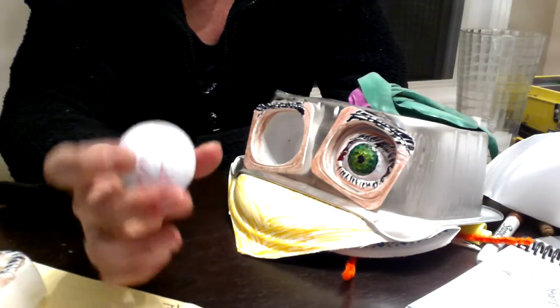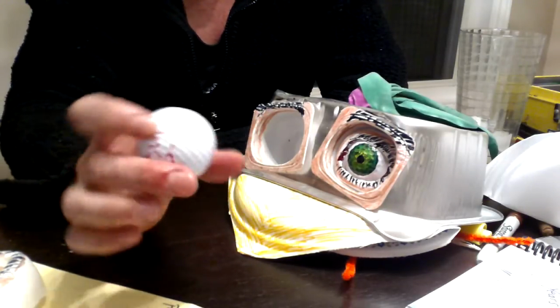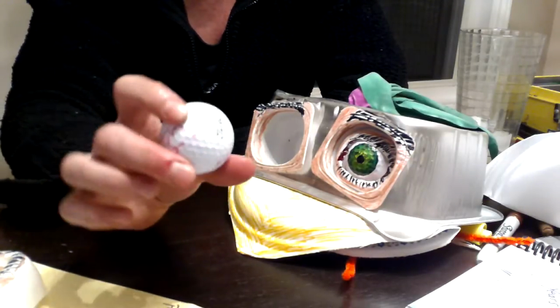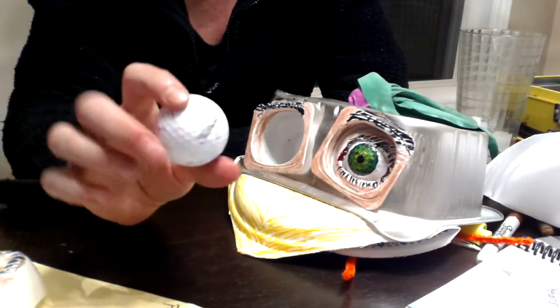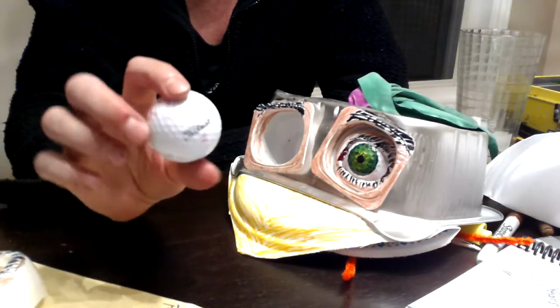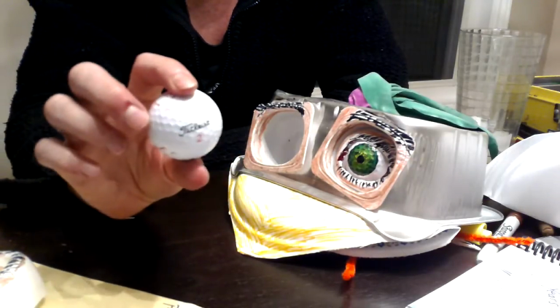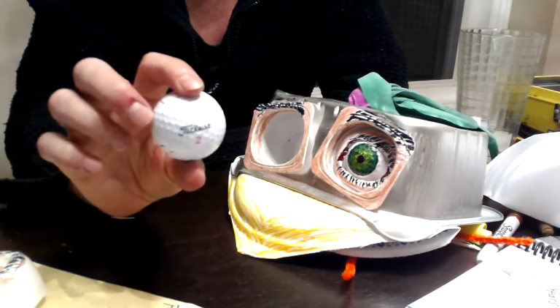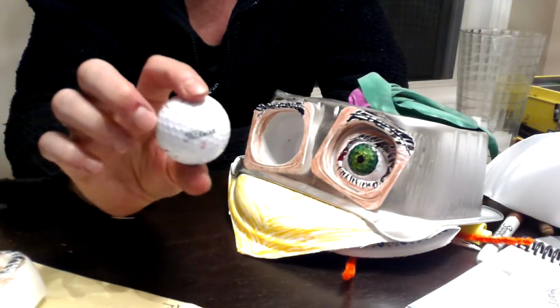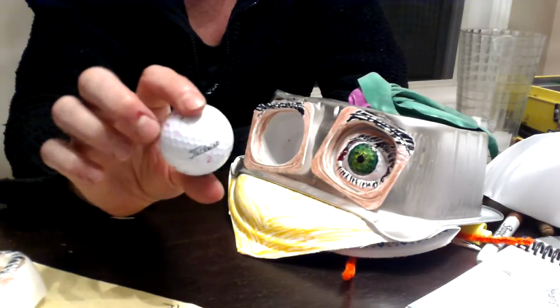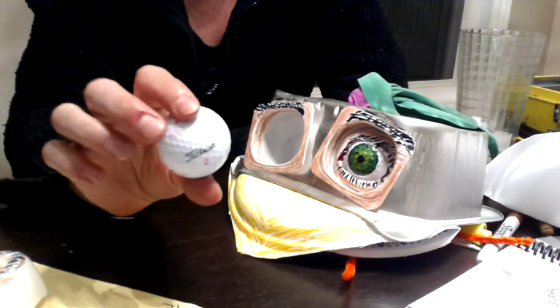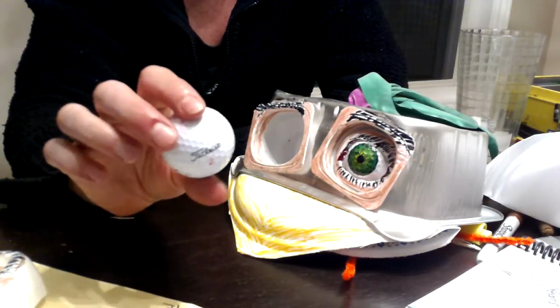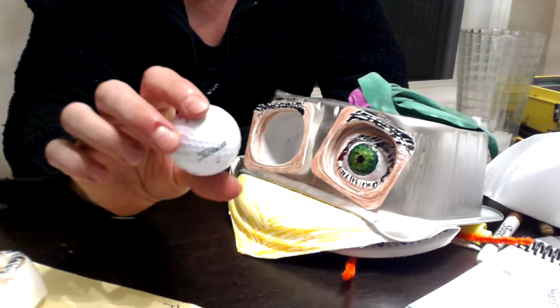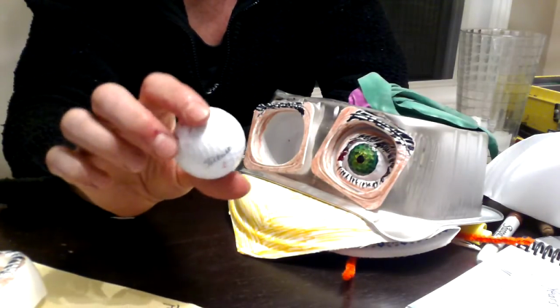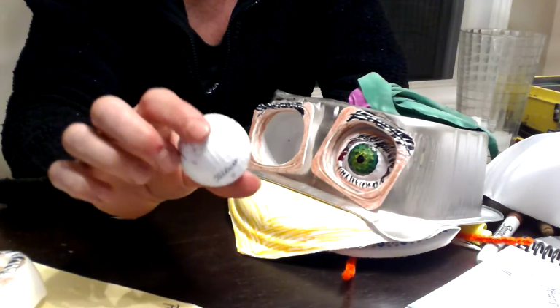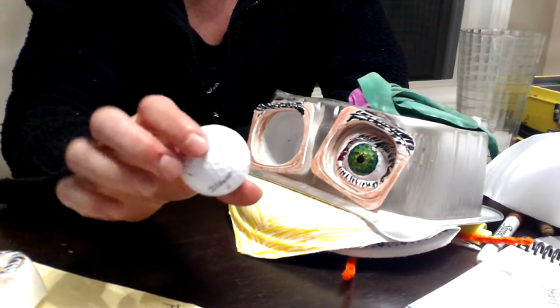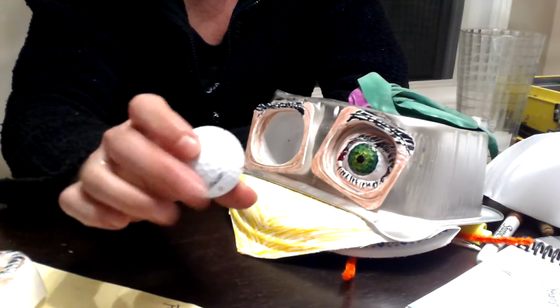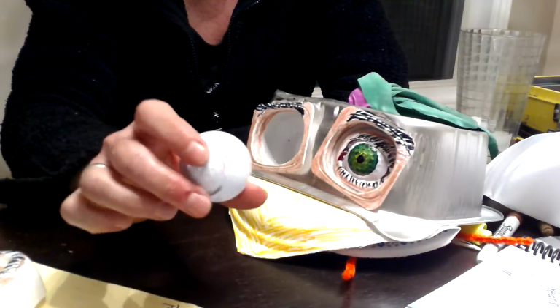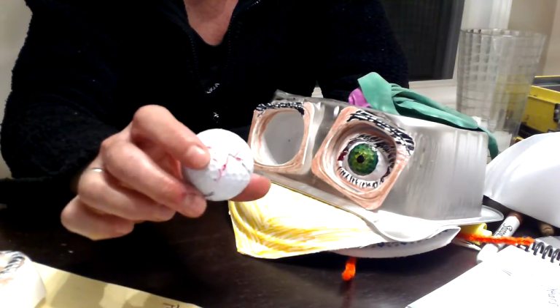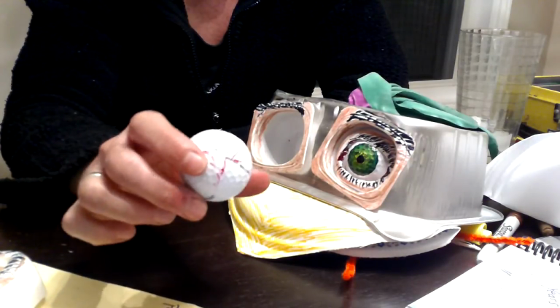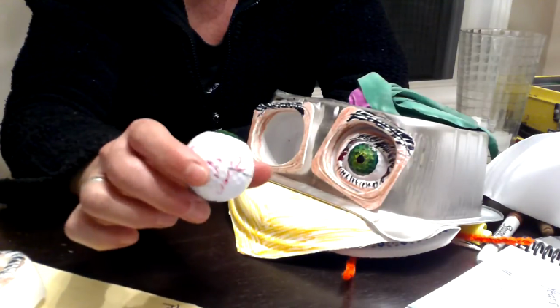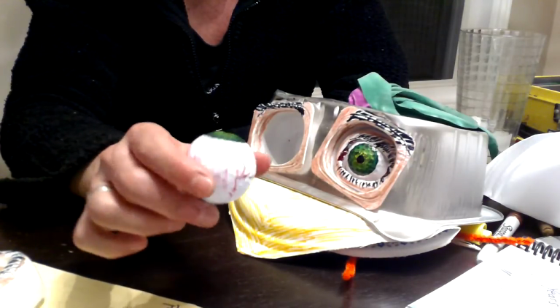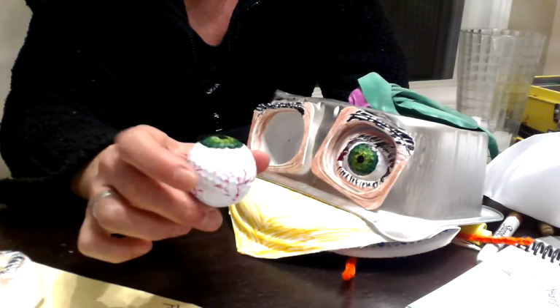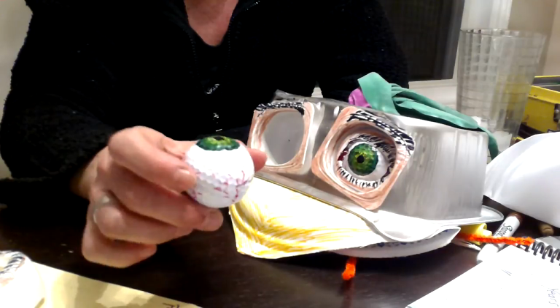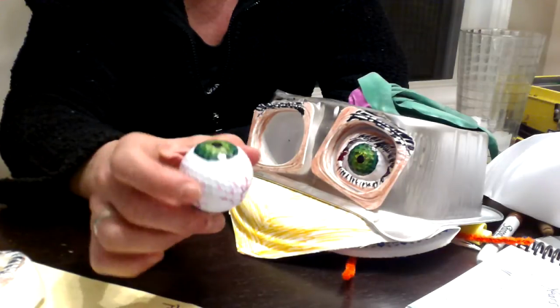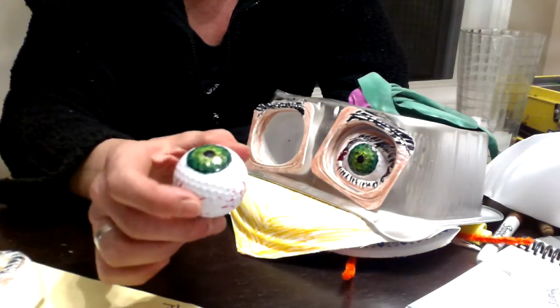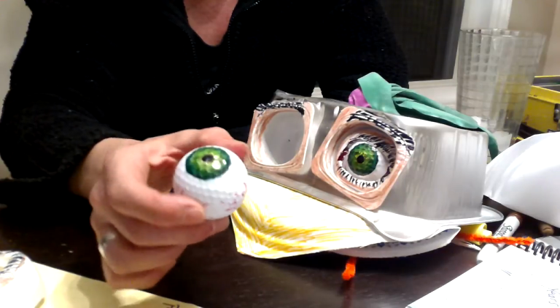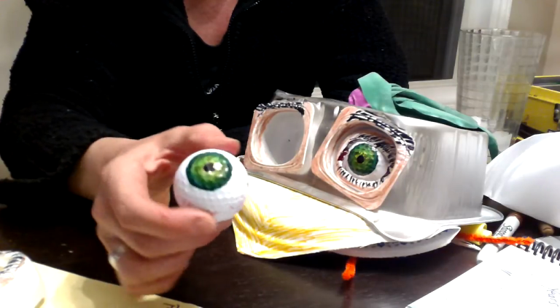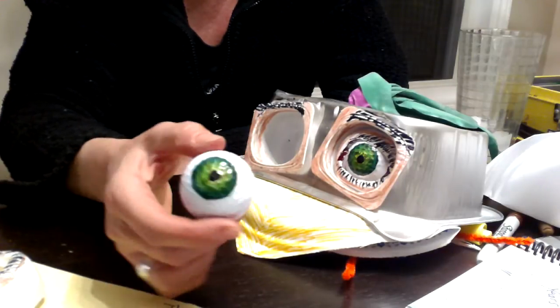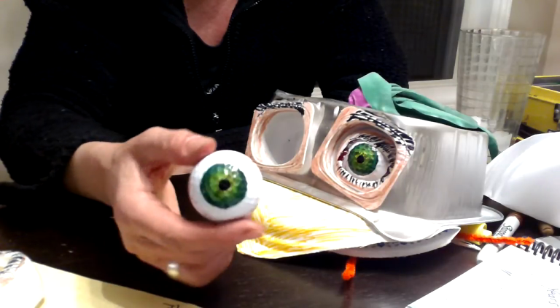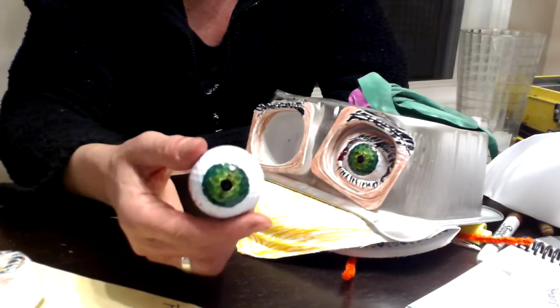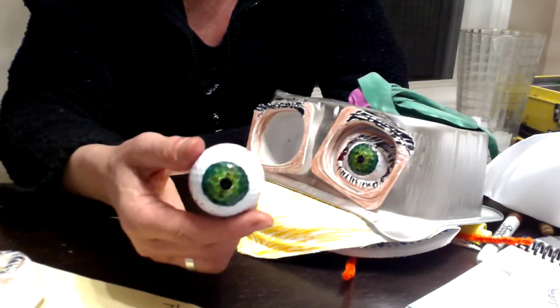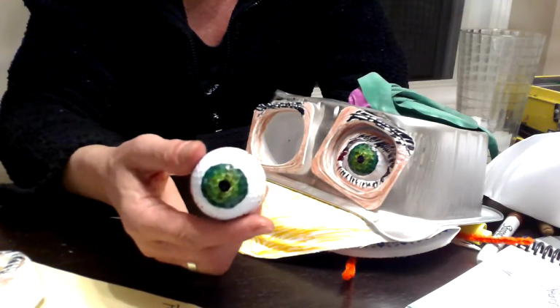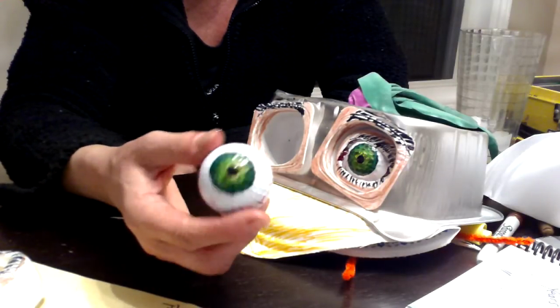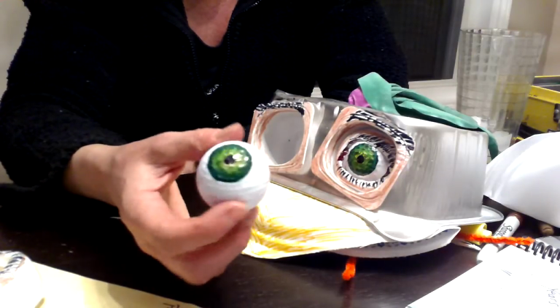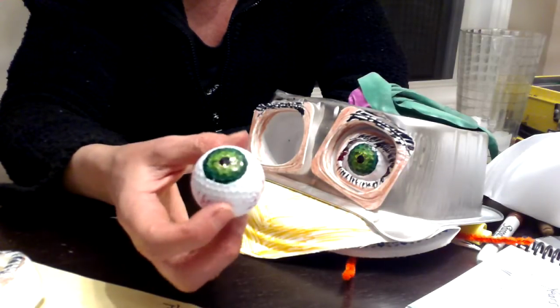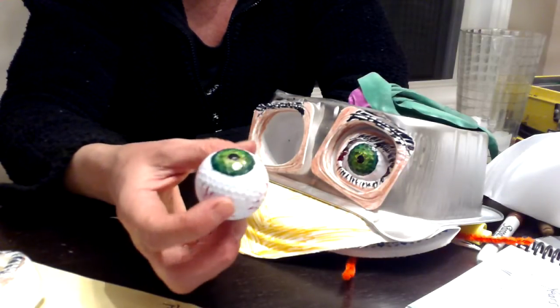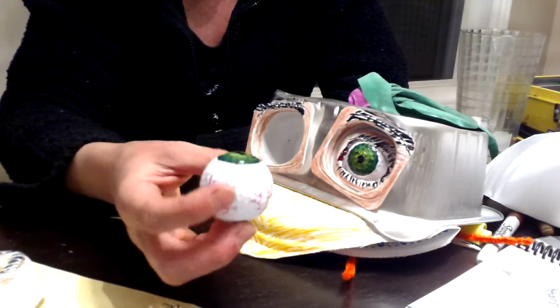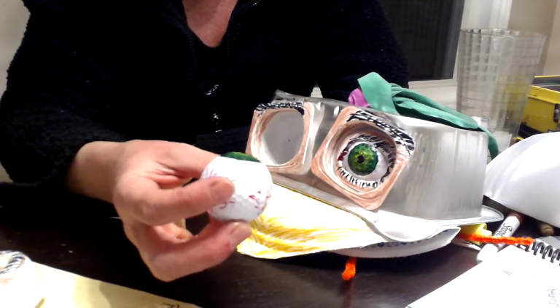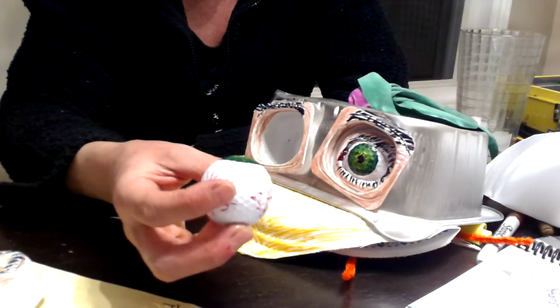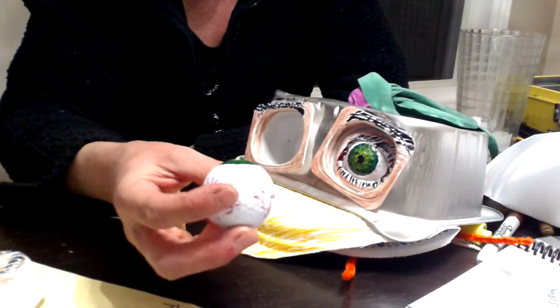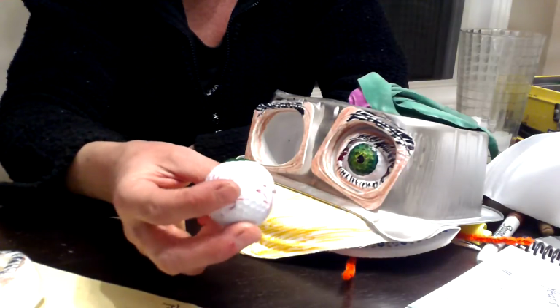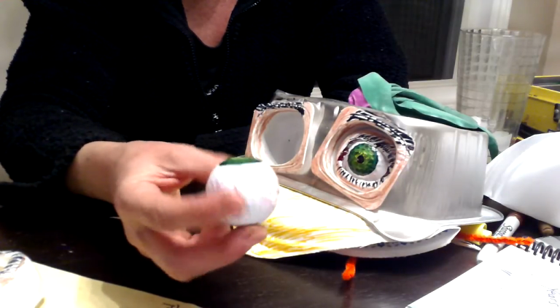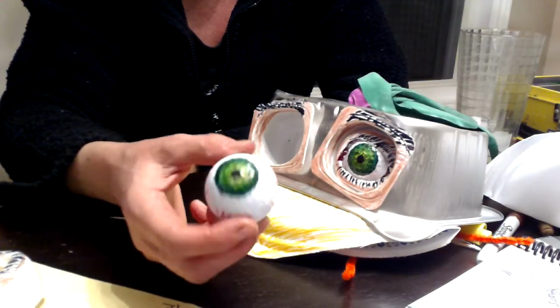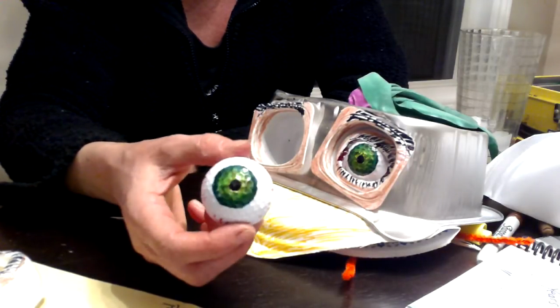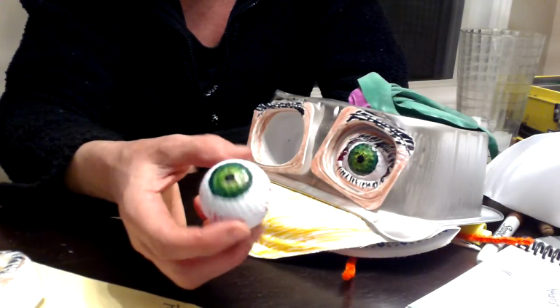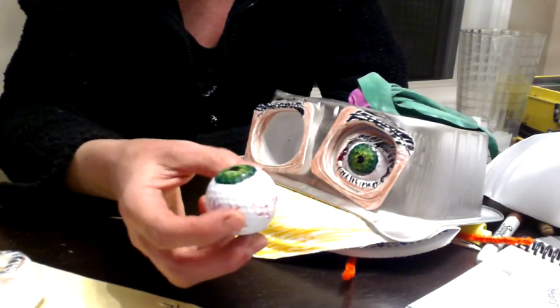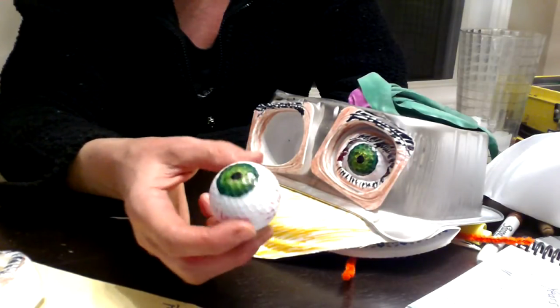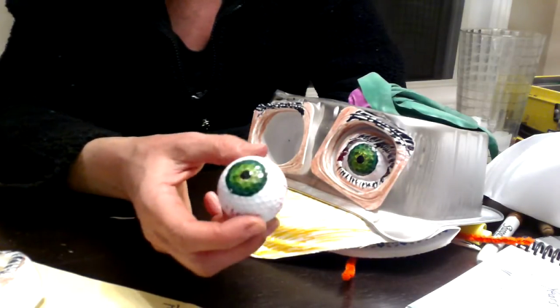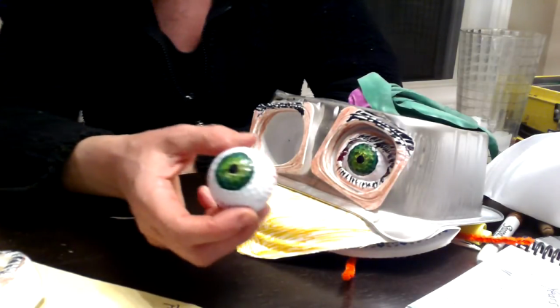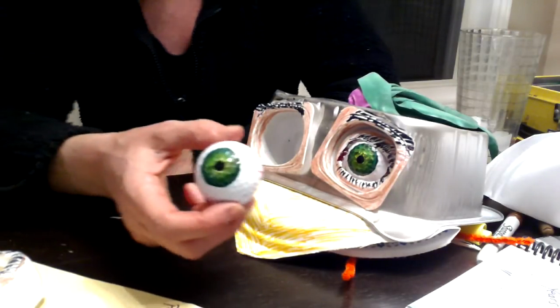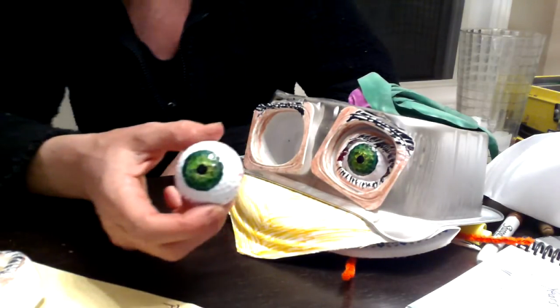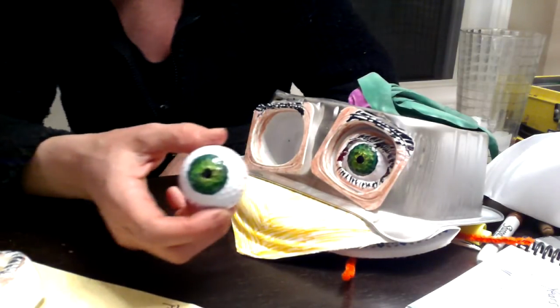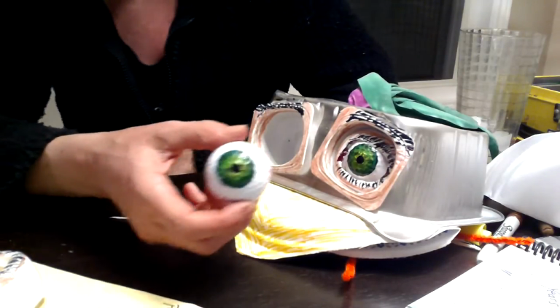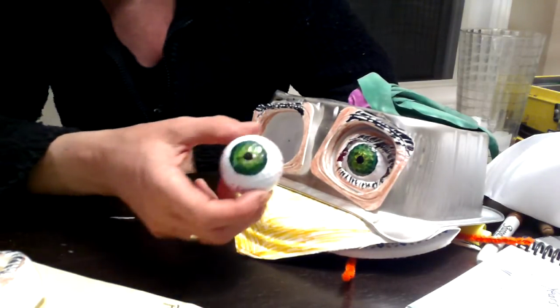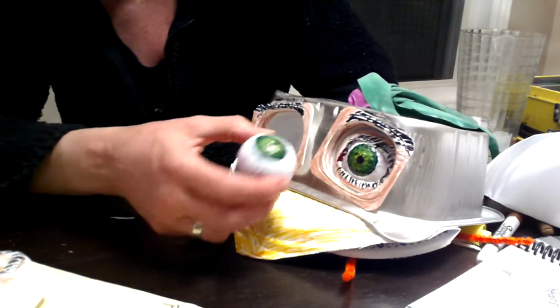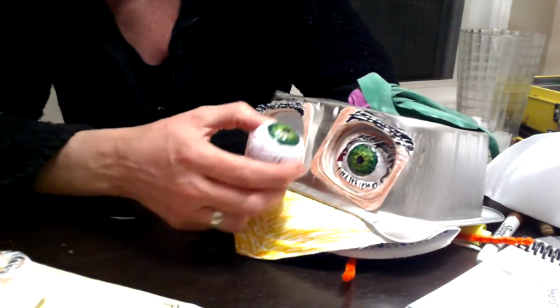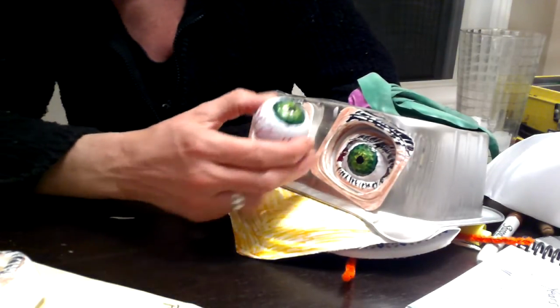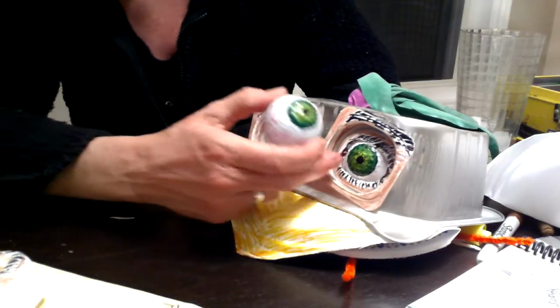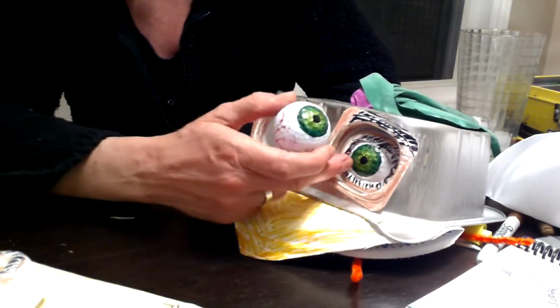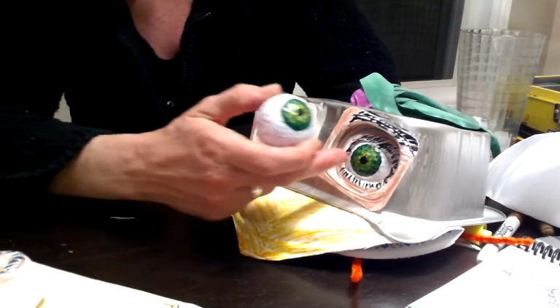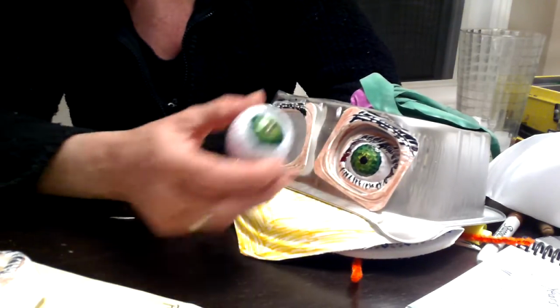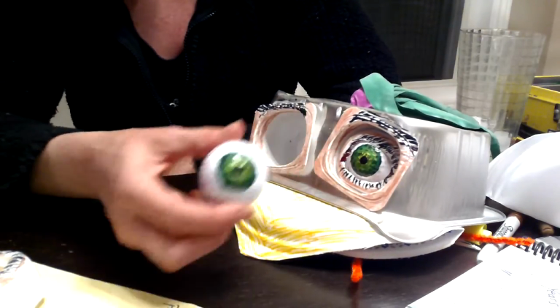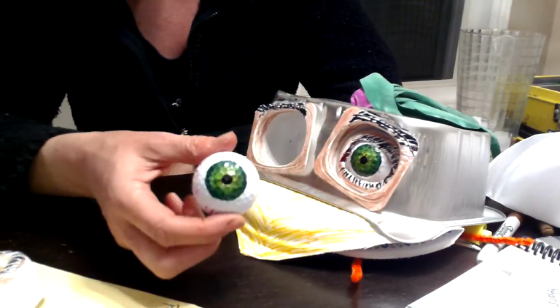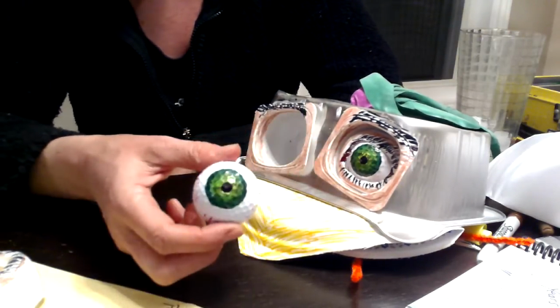There it is. And then I turned it into an eyeball. And then the next day, I found another golf ball.